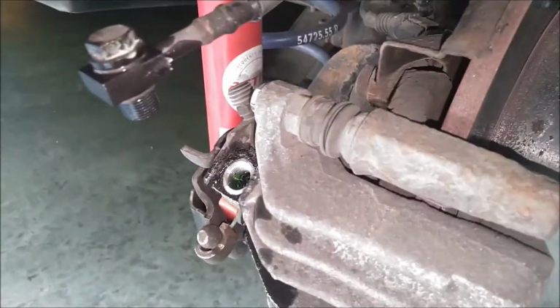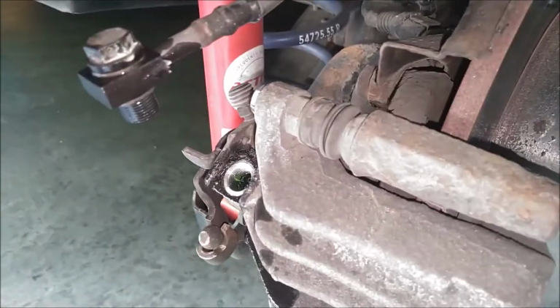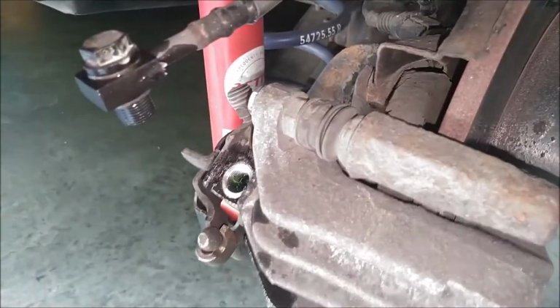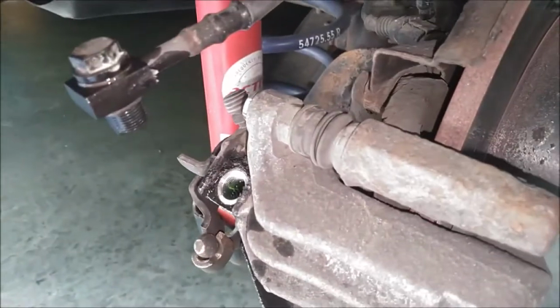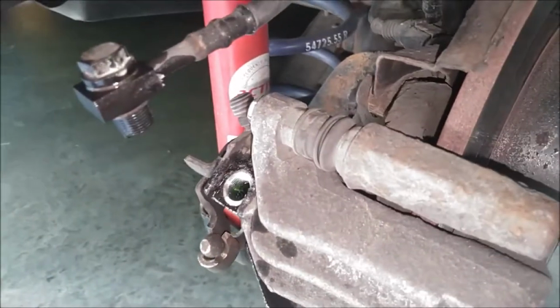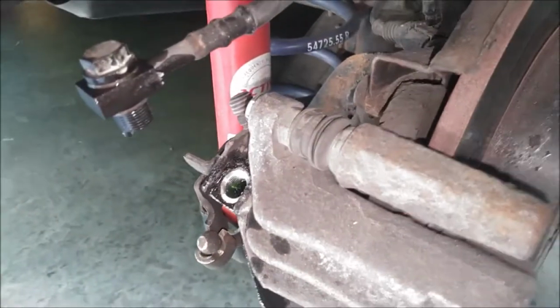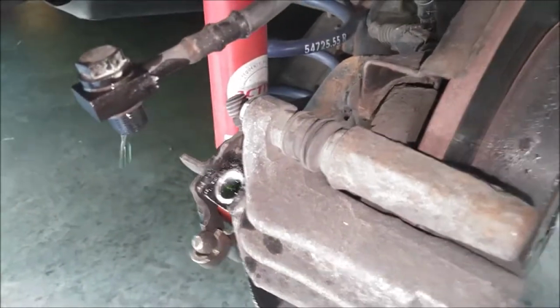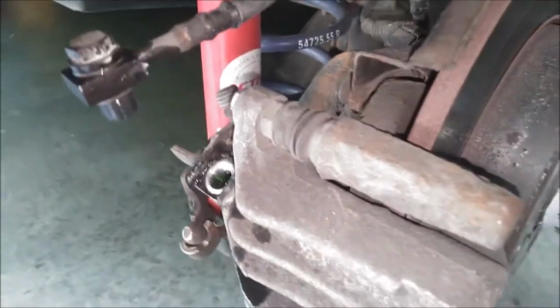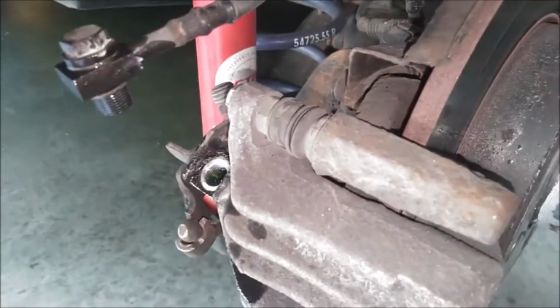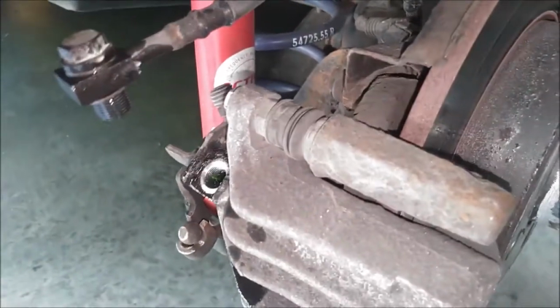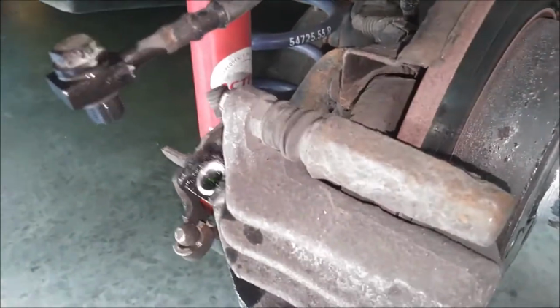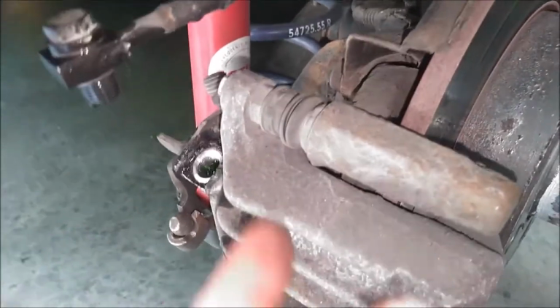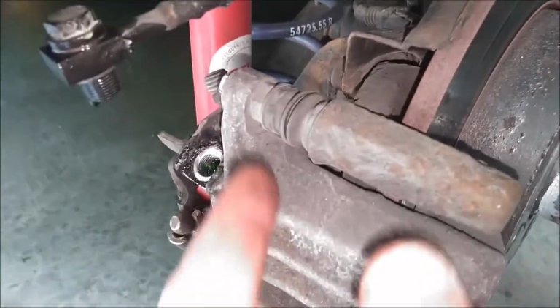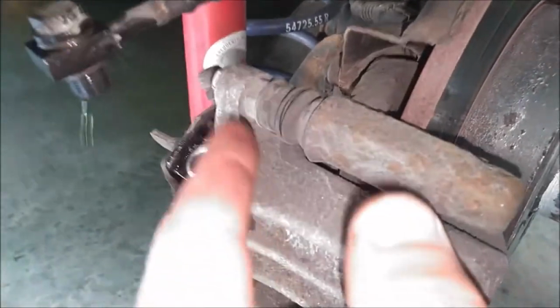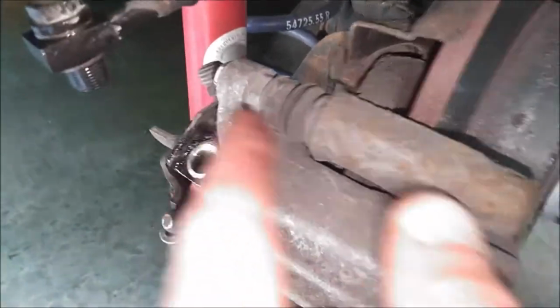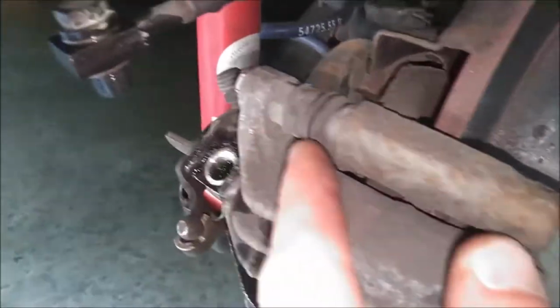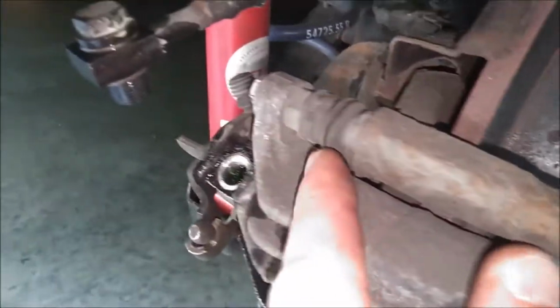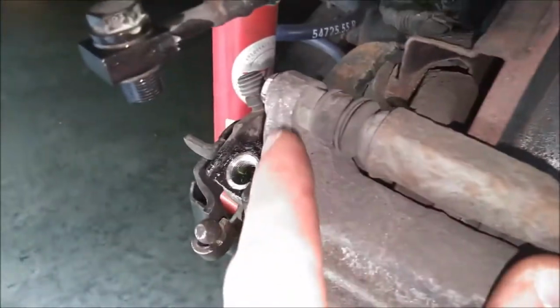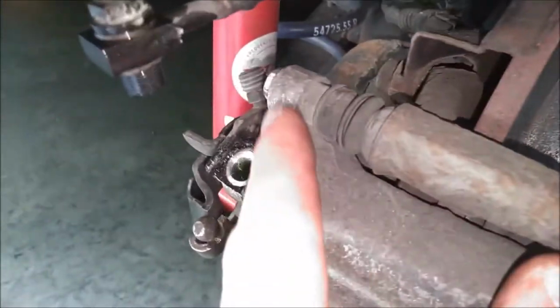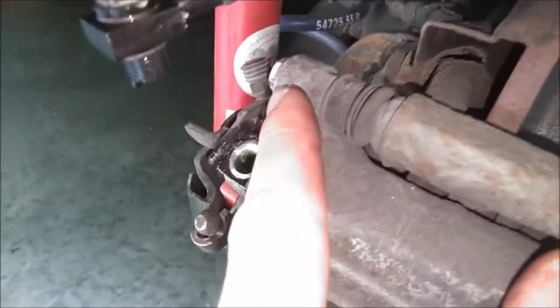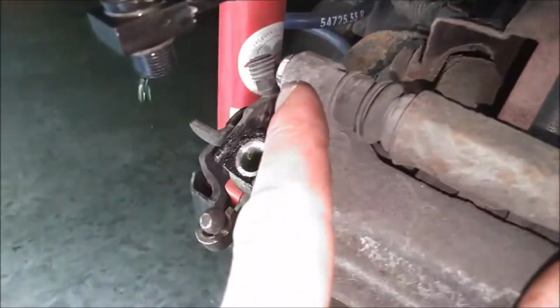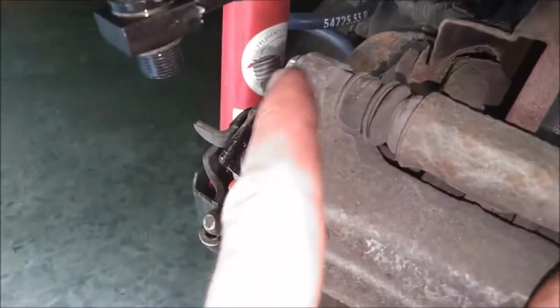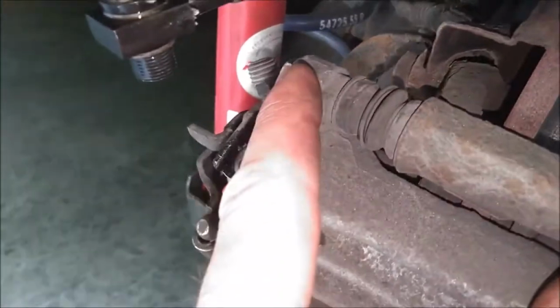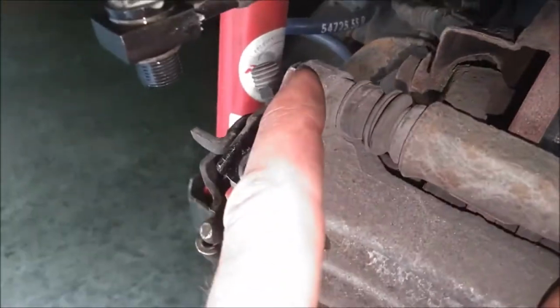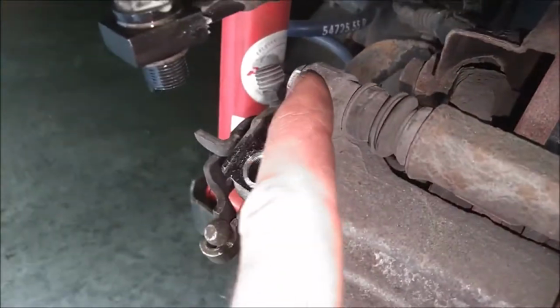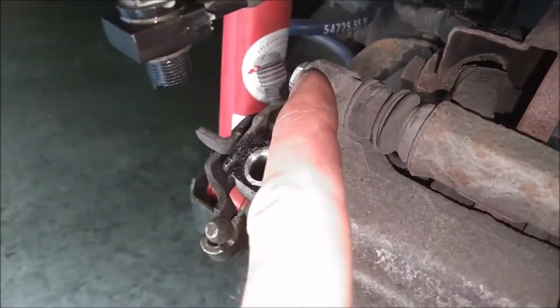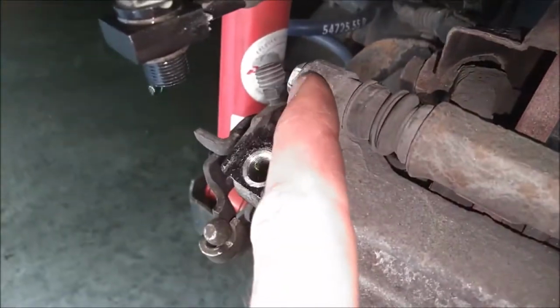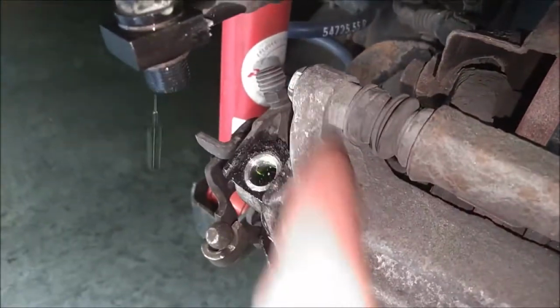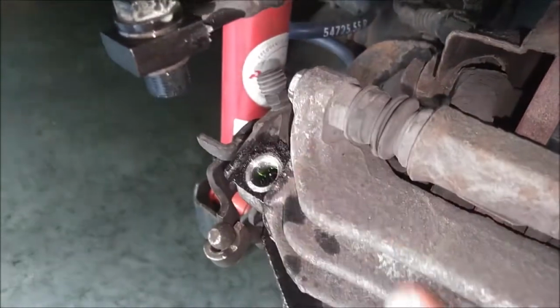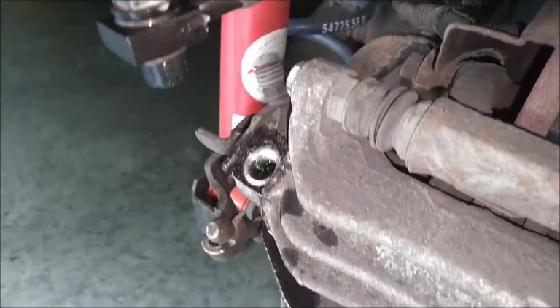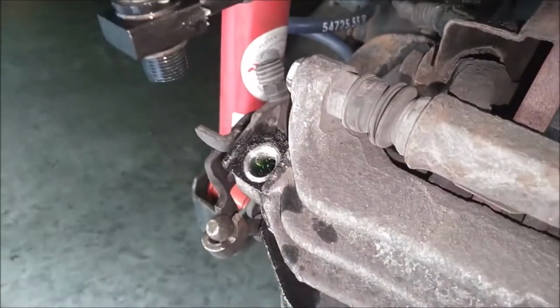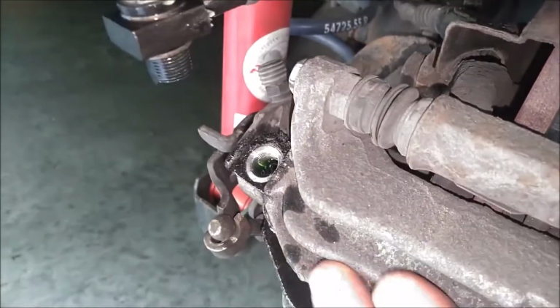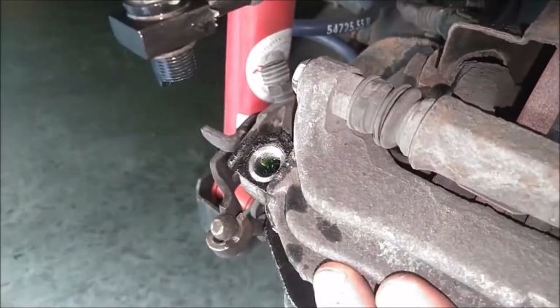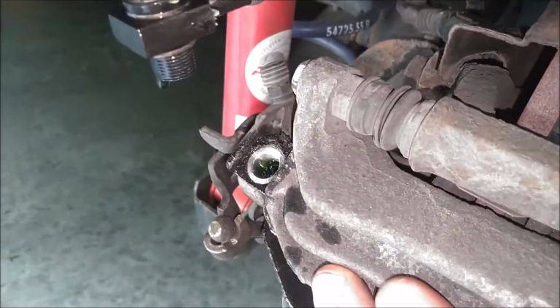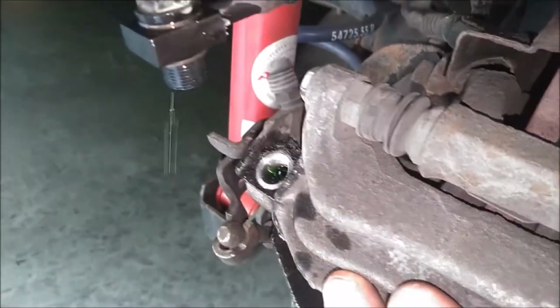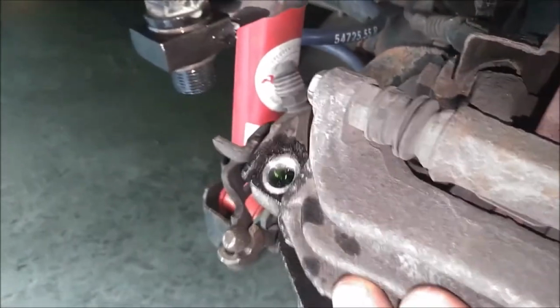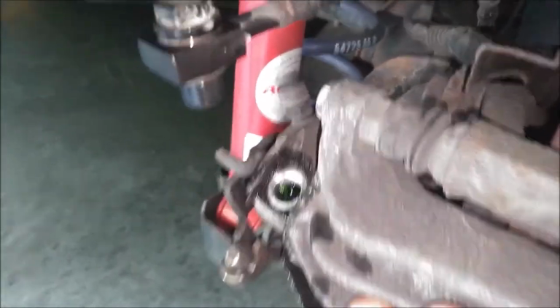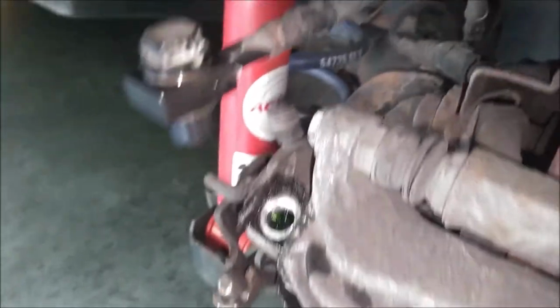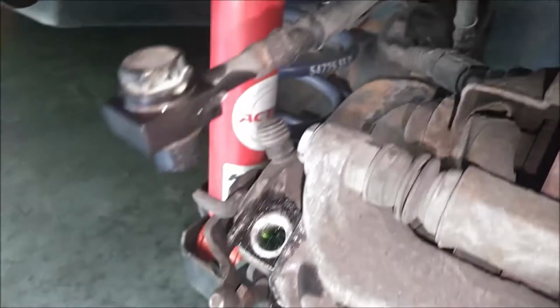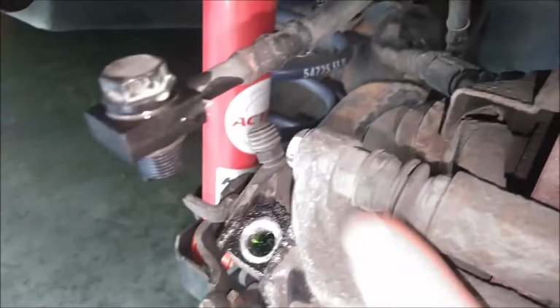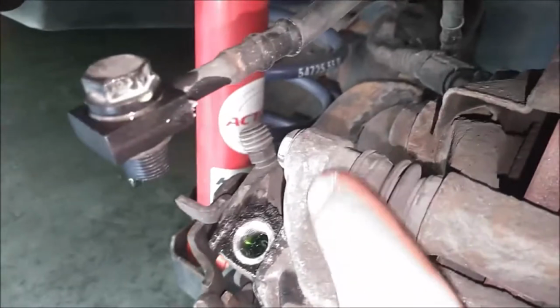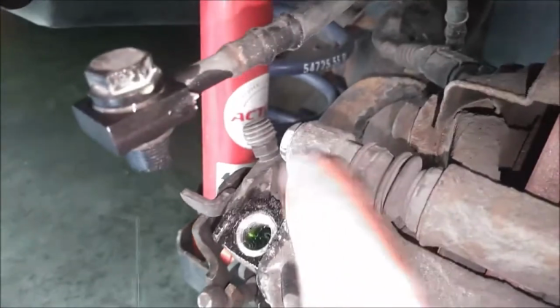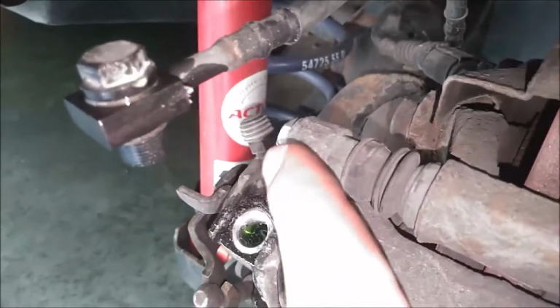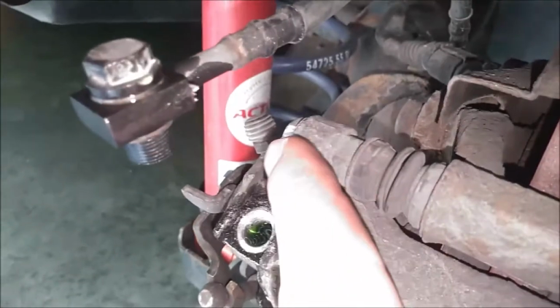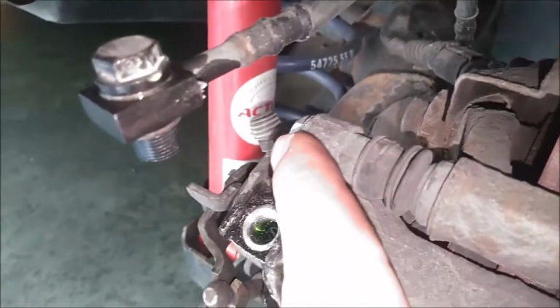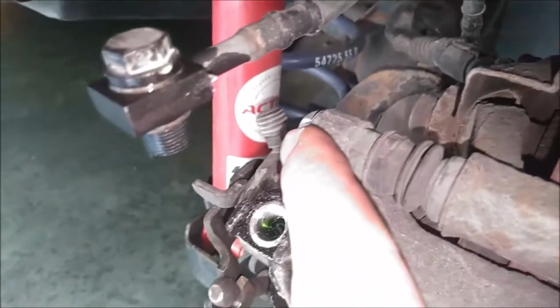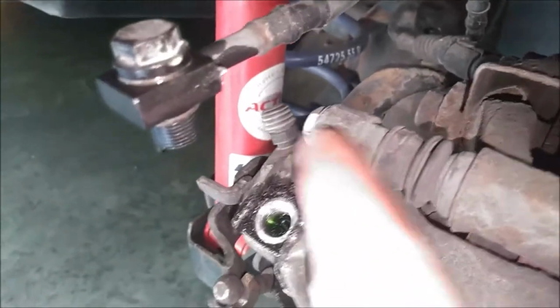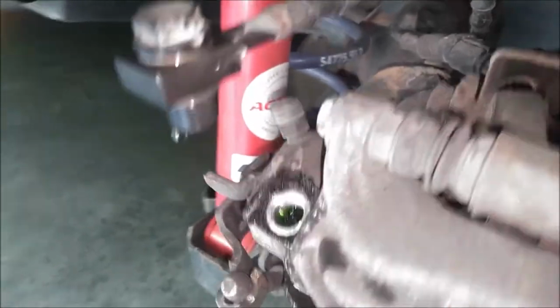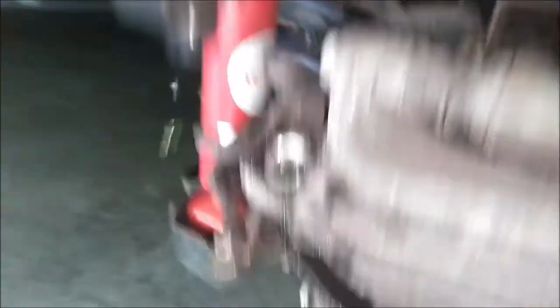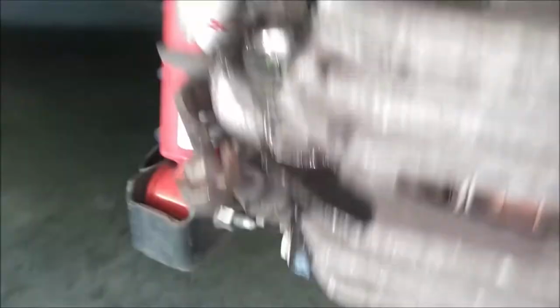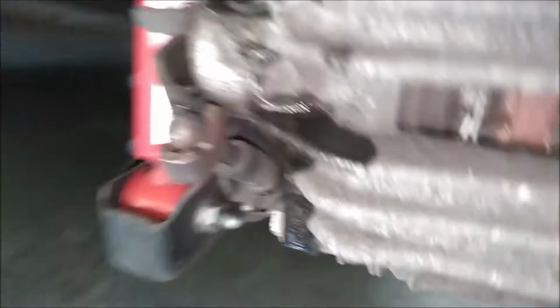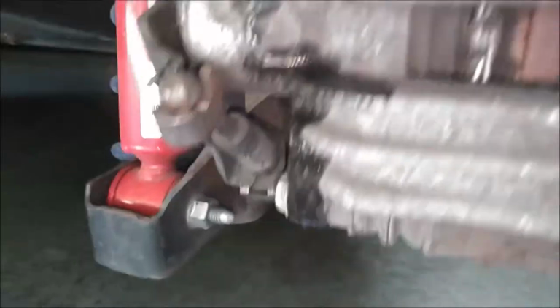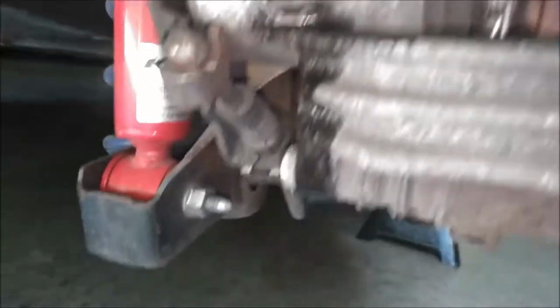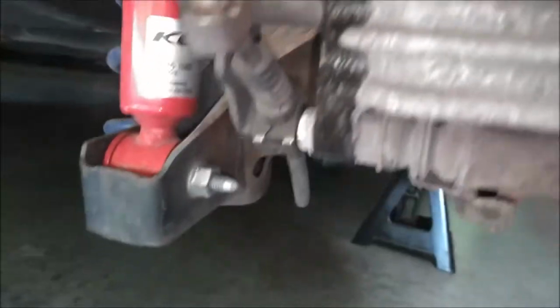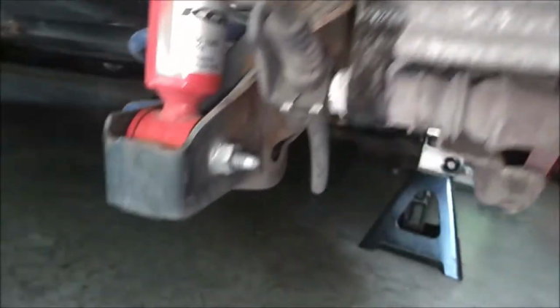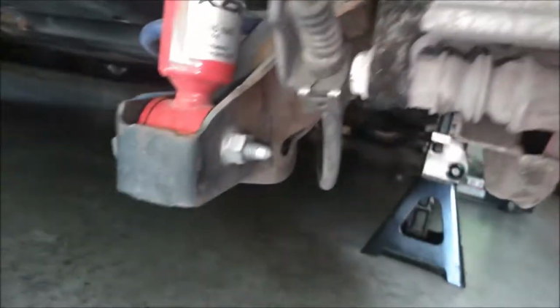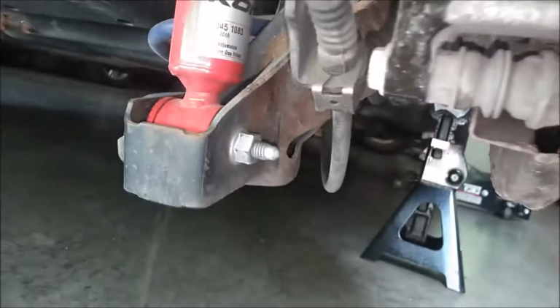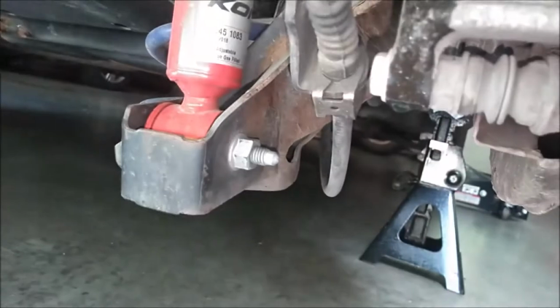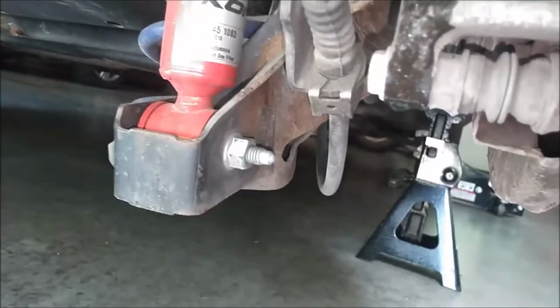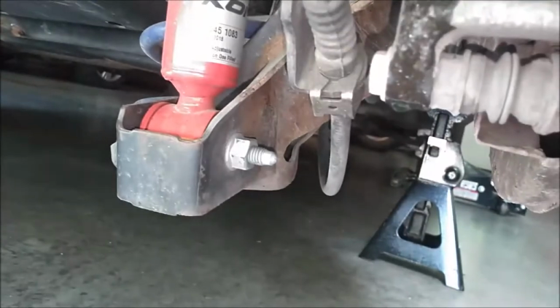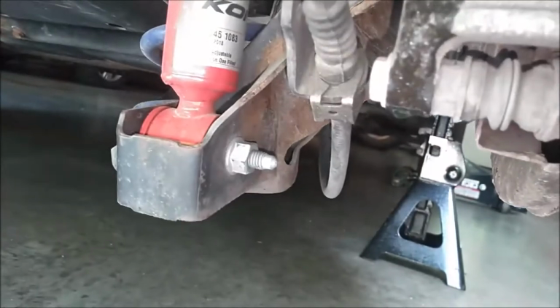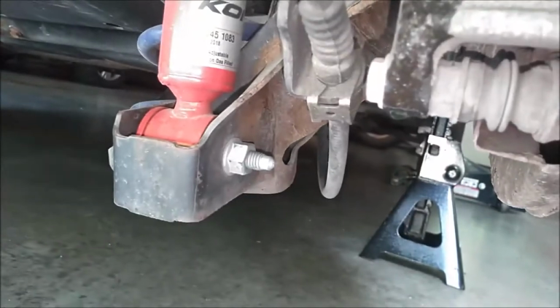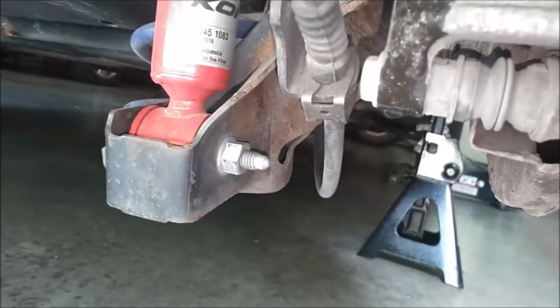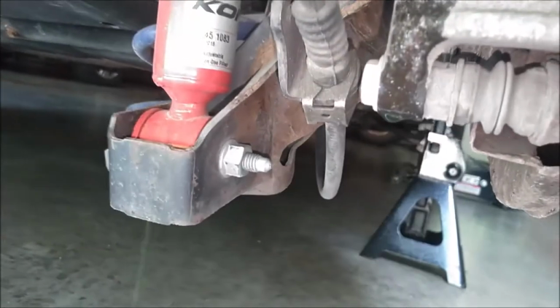Now we can remove these two 13mm bolts to remove the whole caliper itself. There's one up above and one down below.